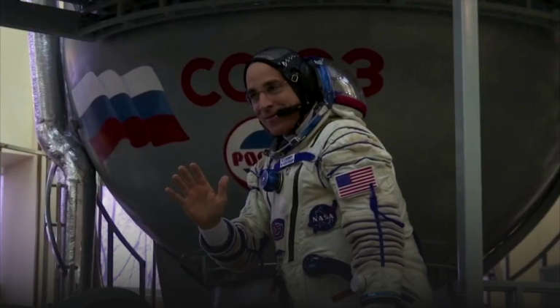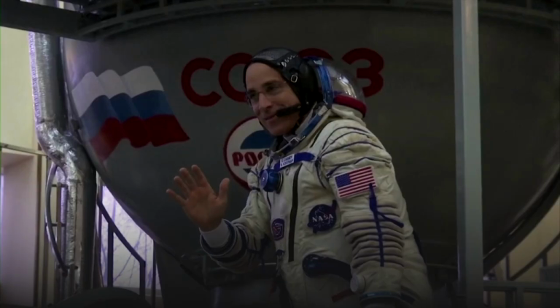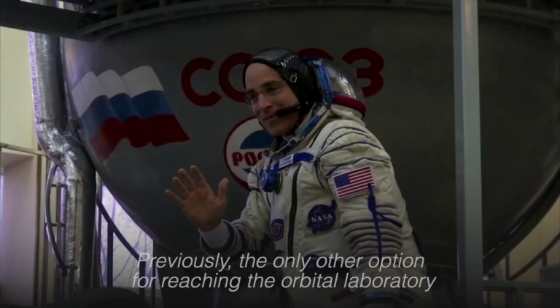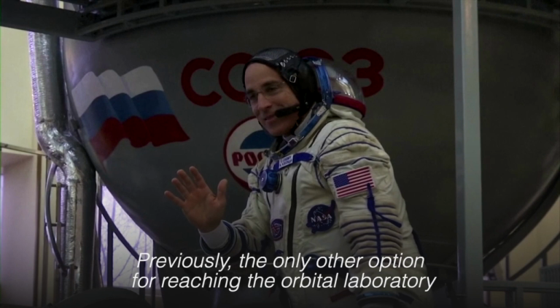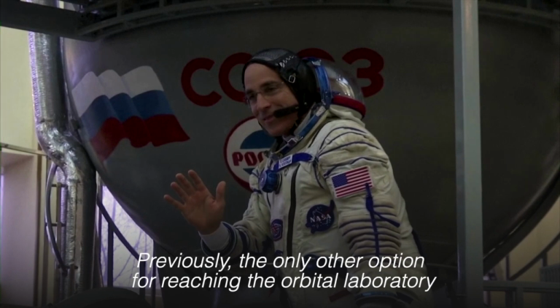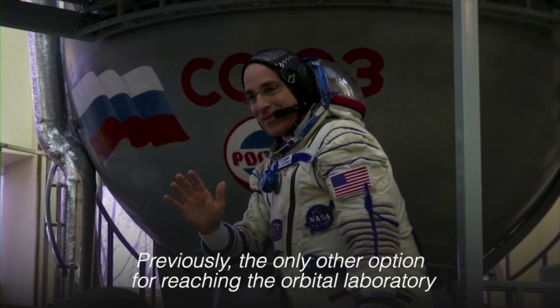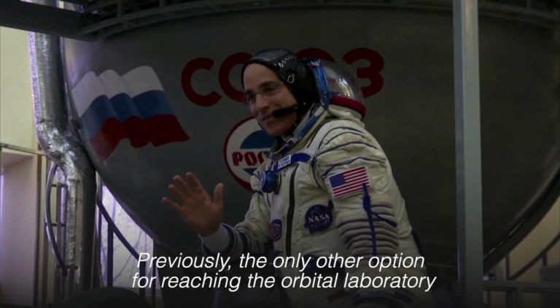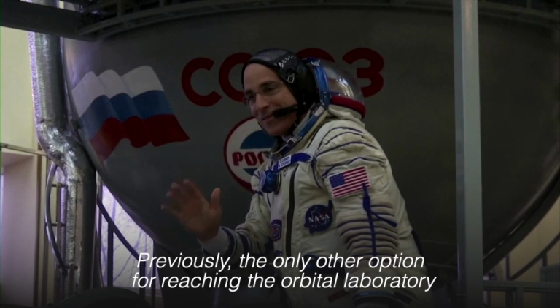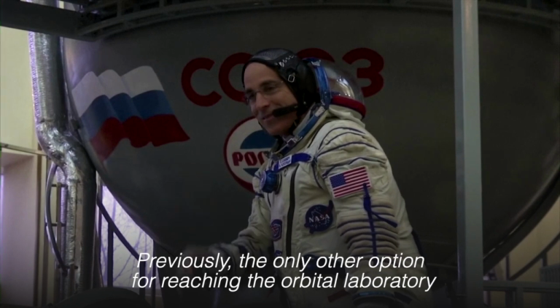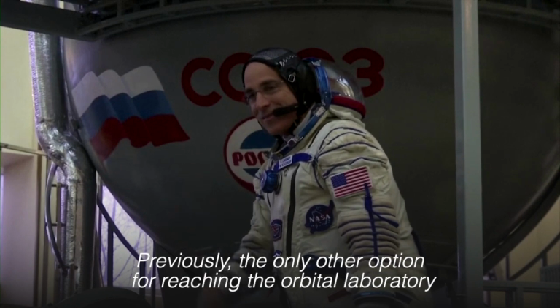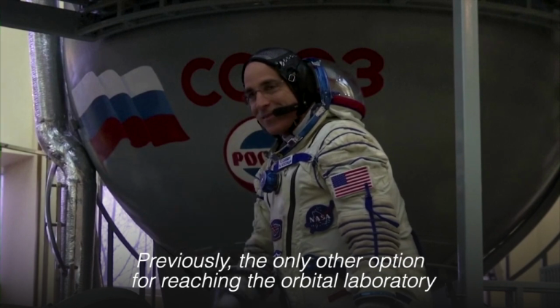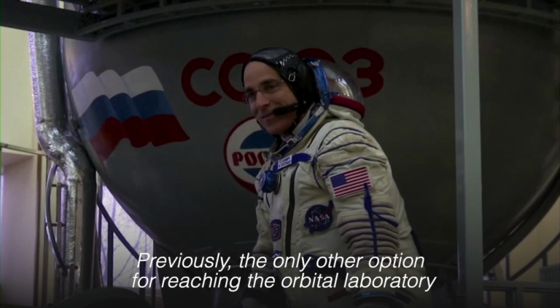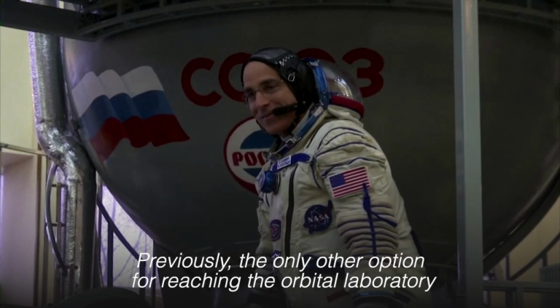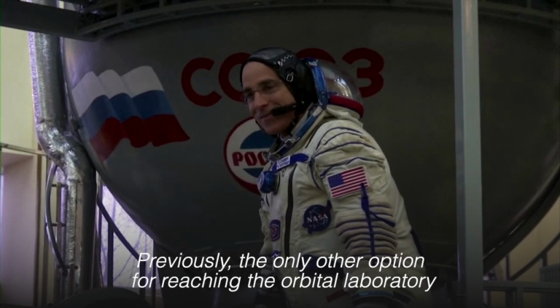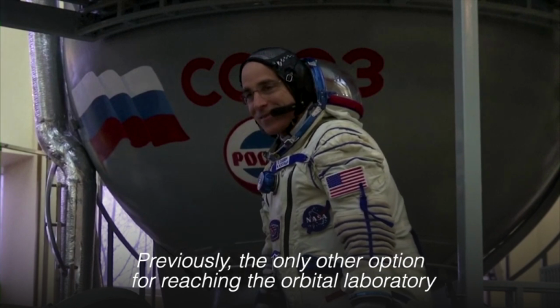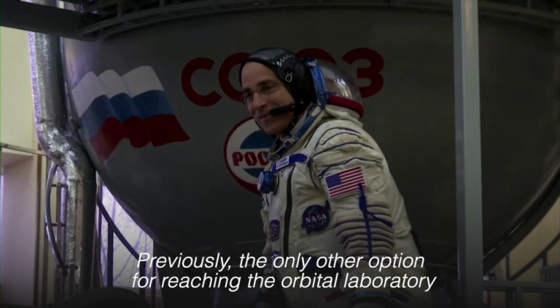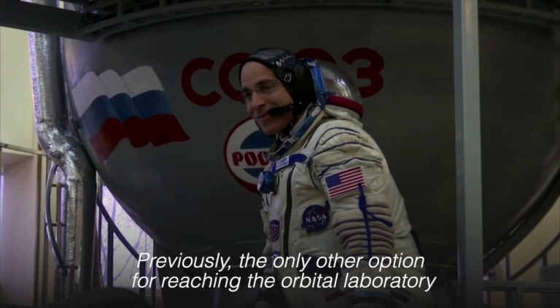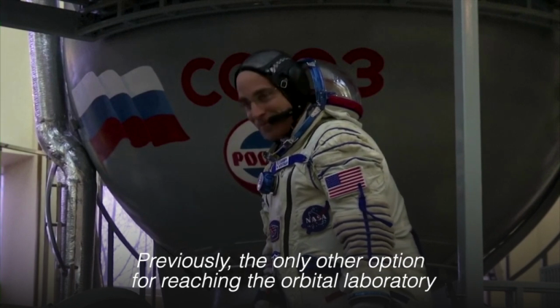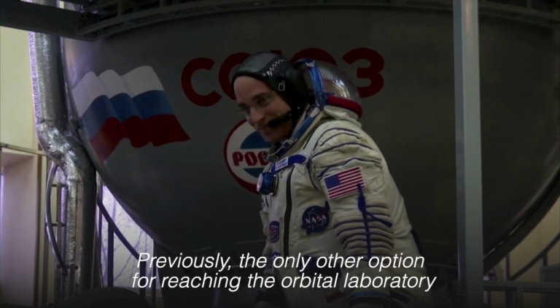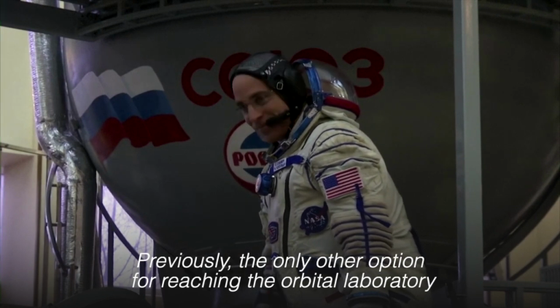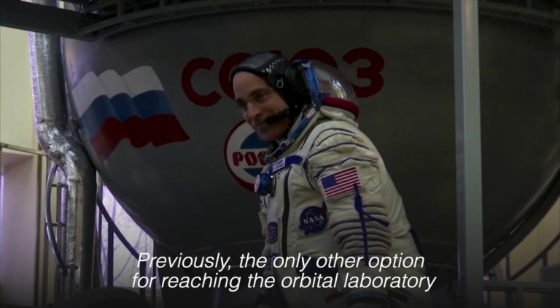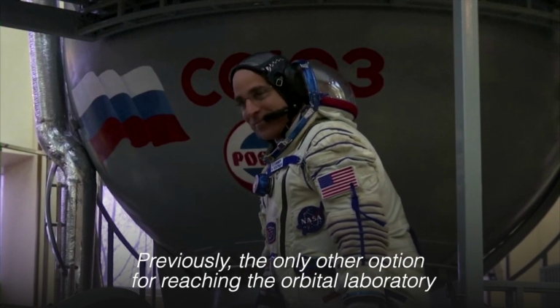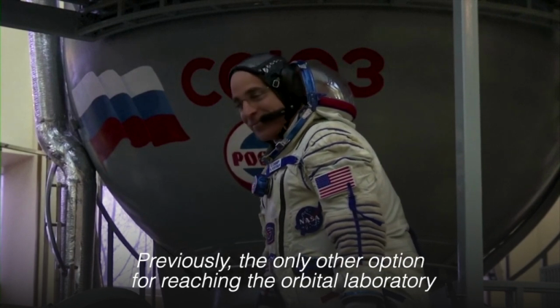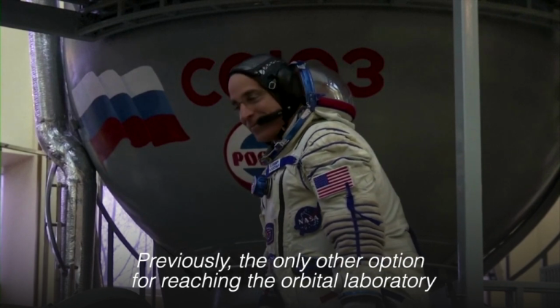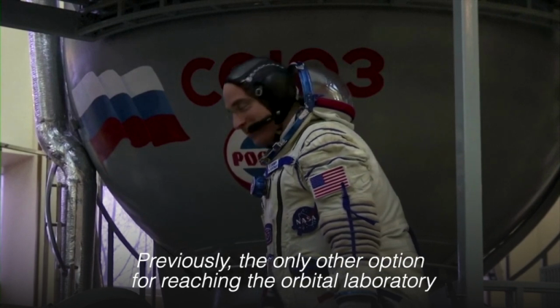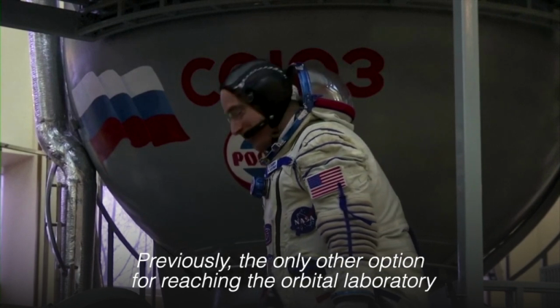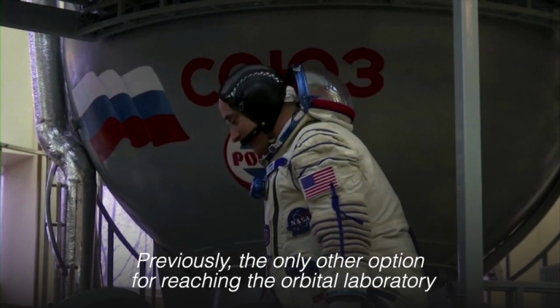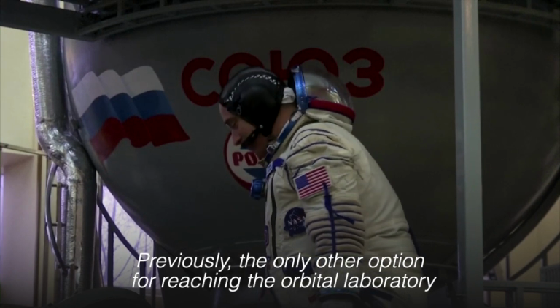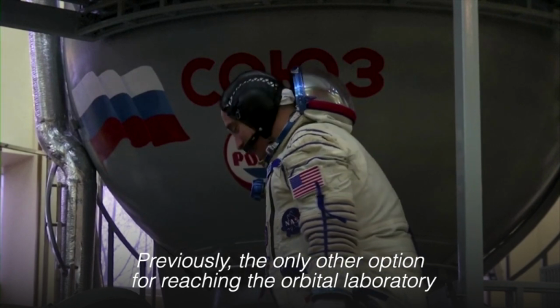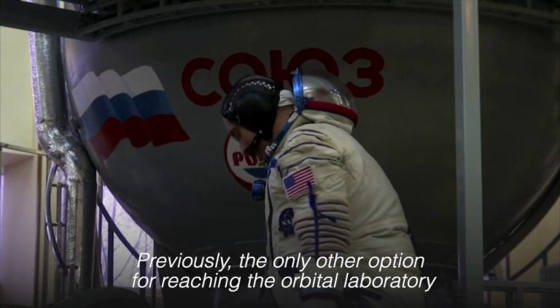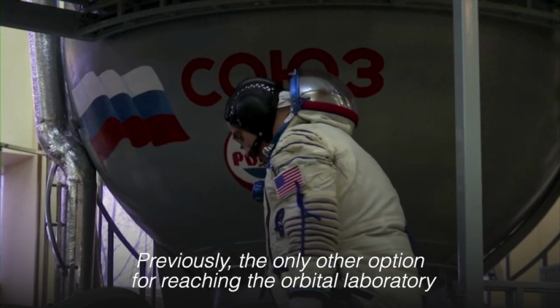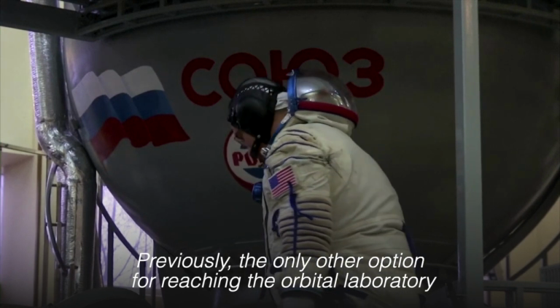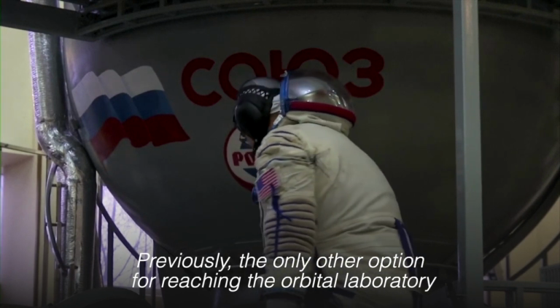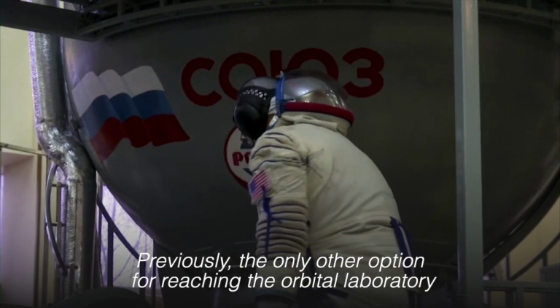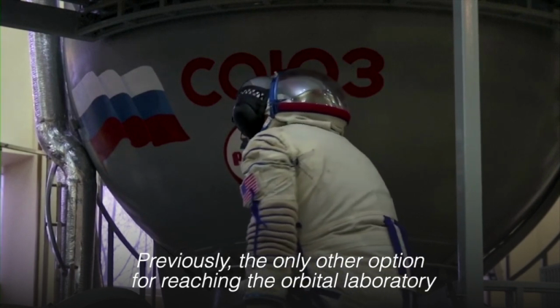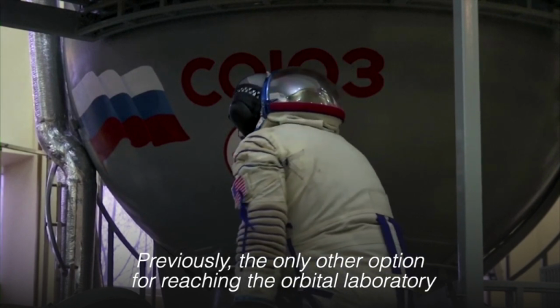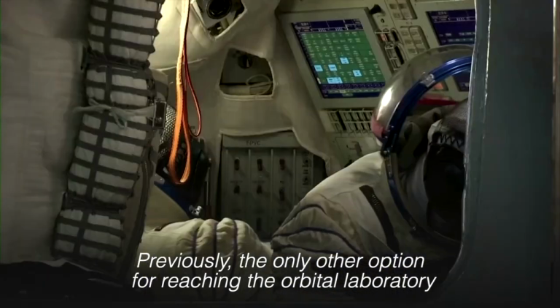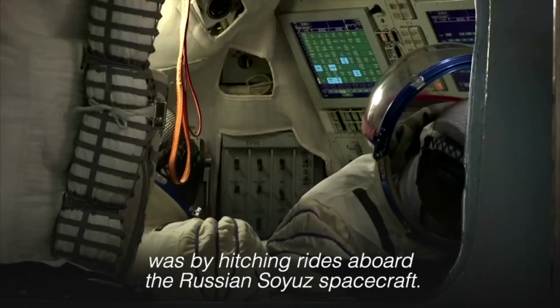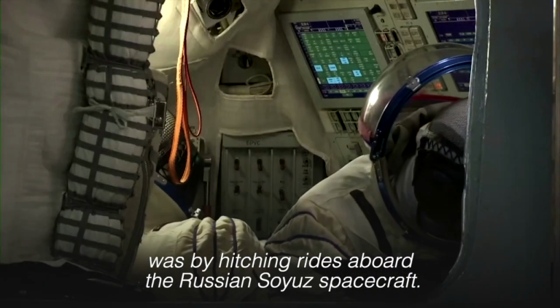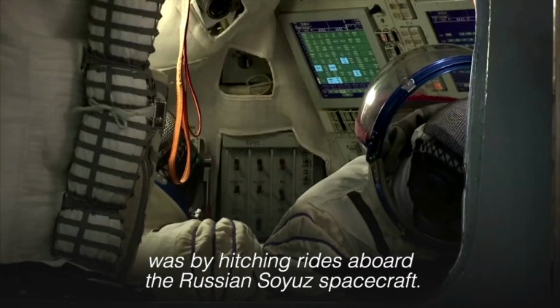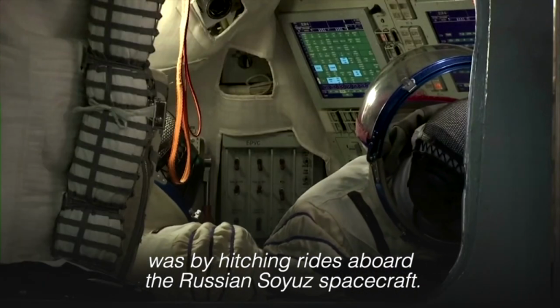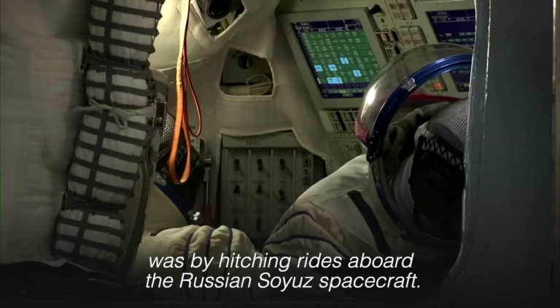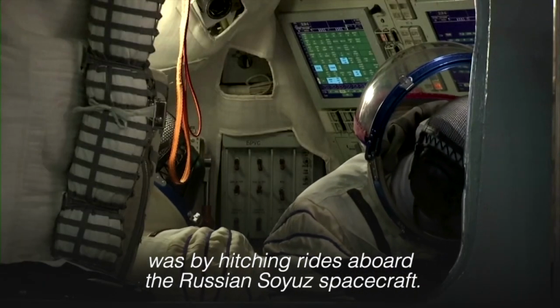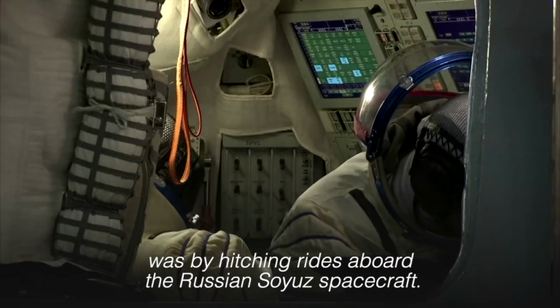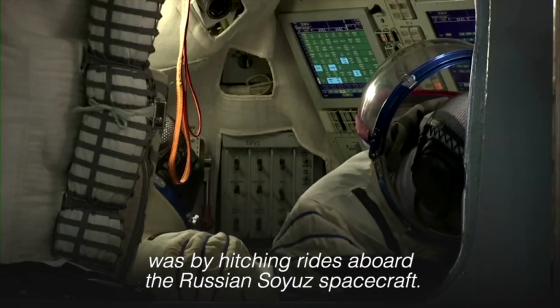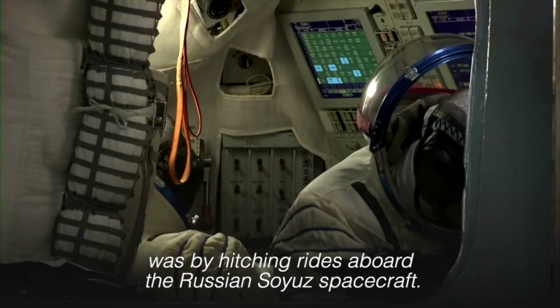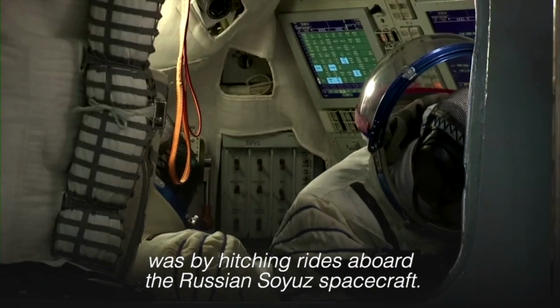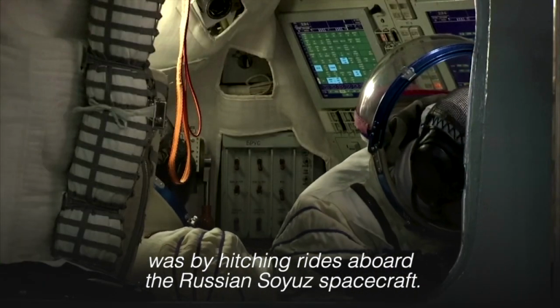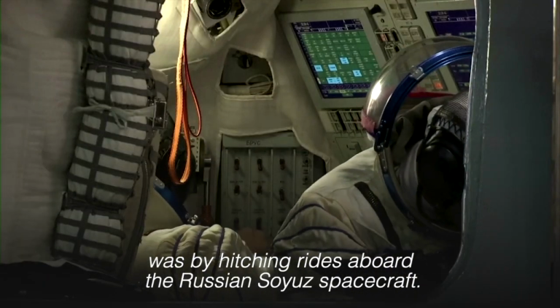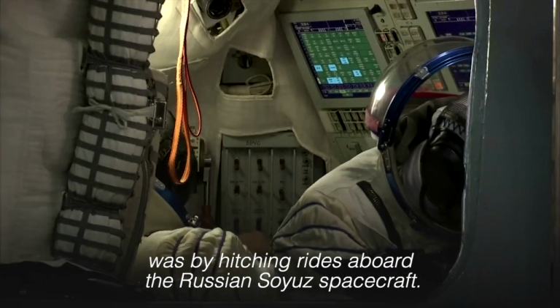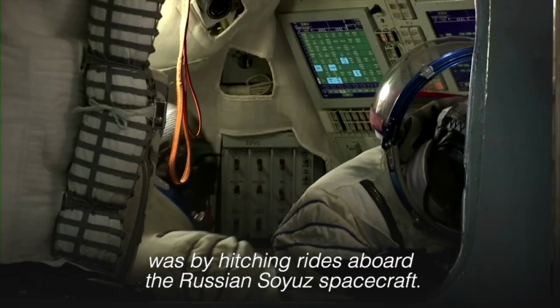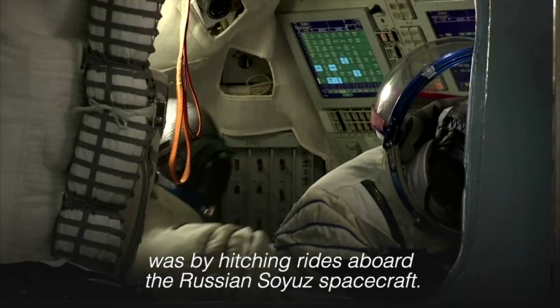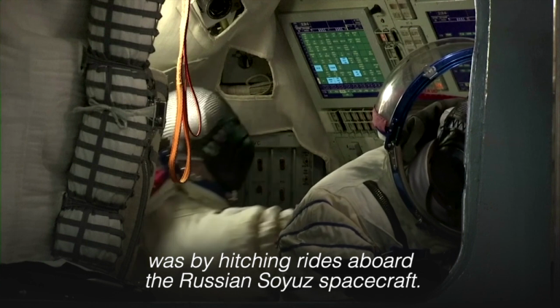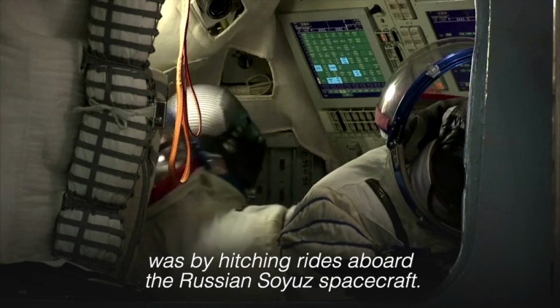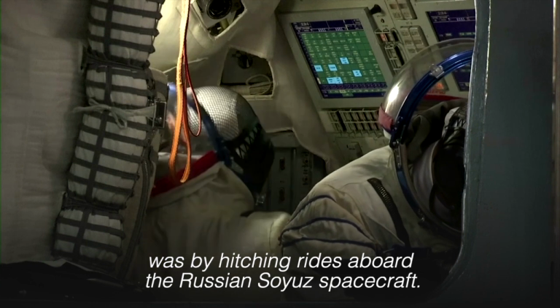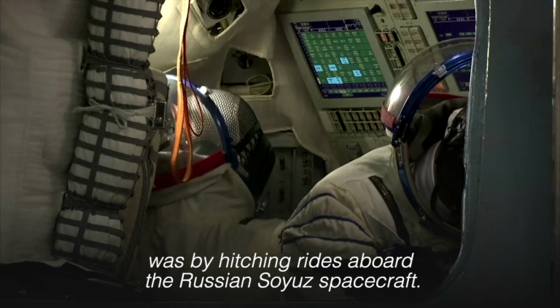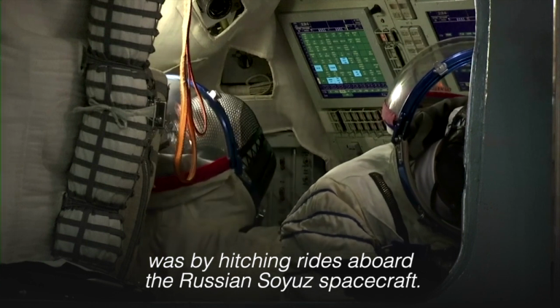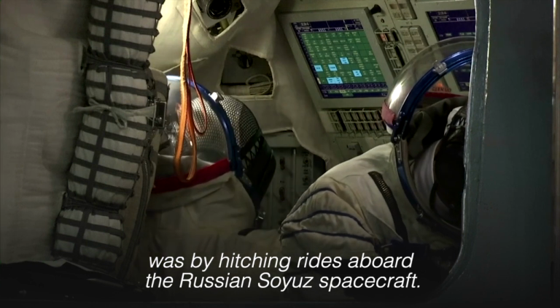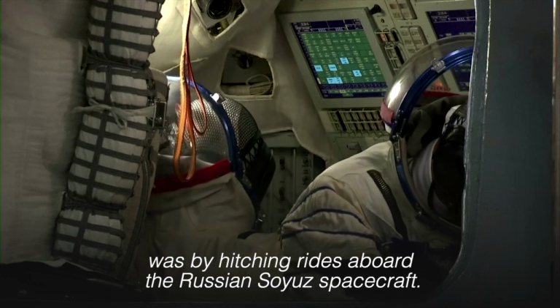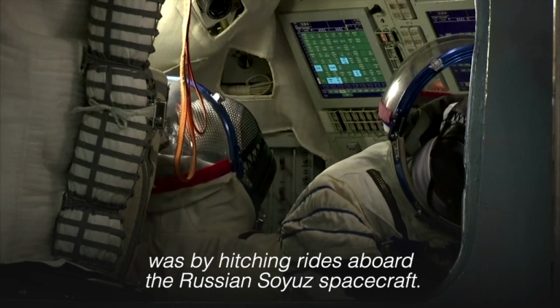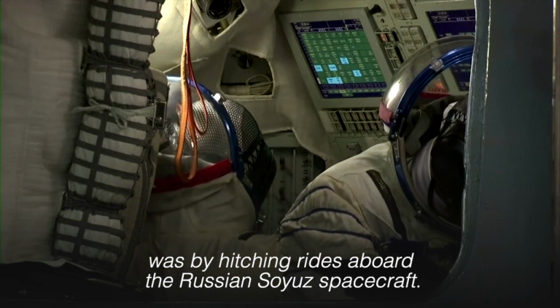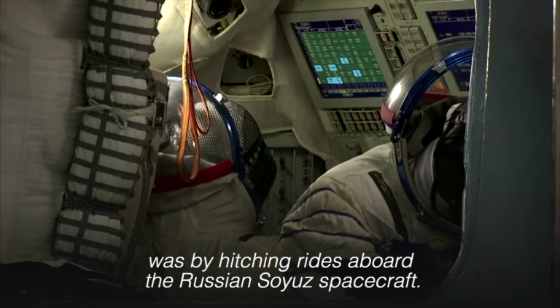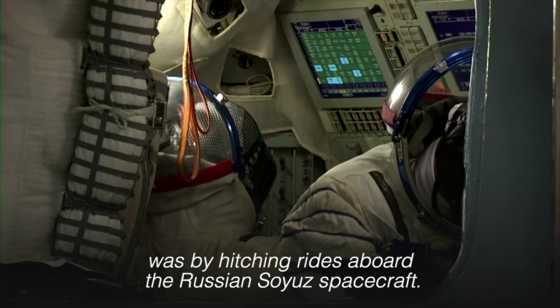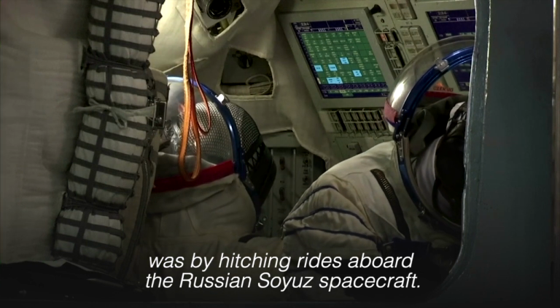Previously, the only other option for reaching the orbital laboratory was by hitching rides aboard the Russian Soyuz spacecraft.